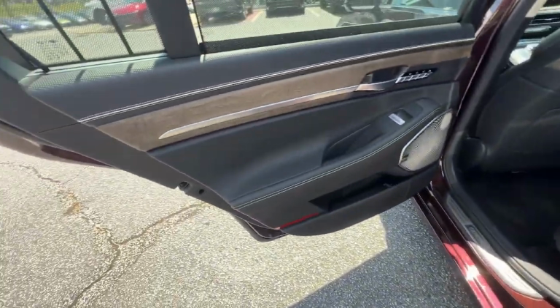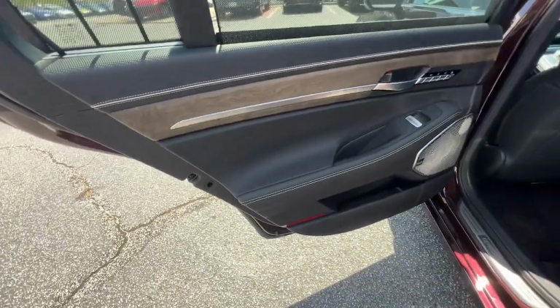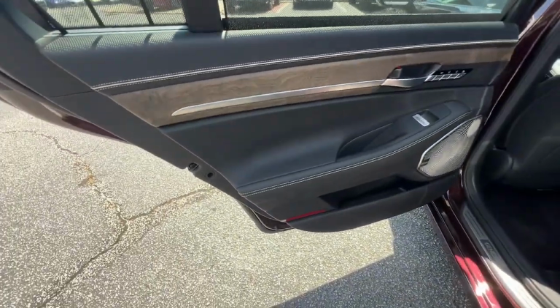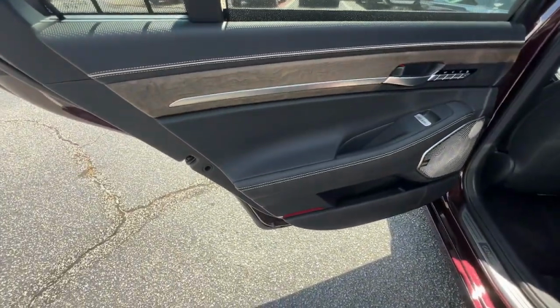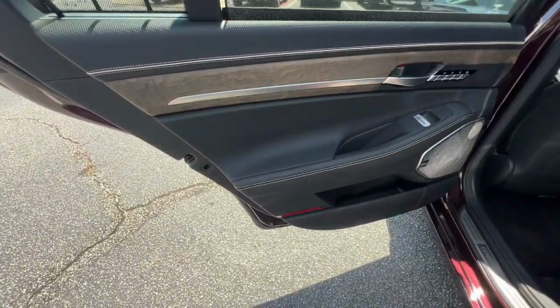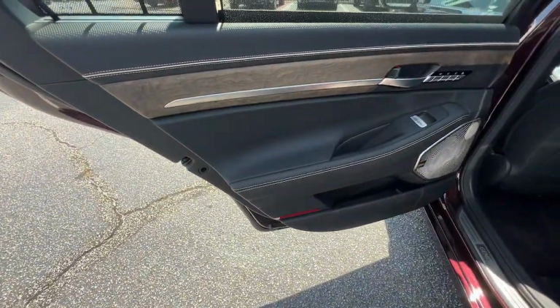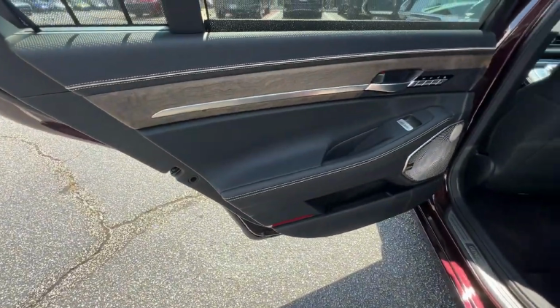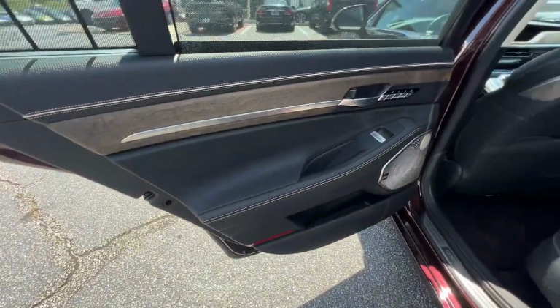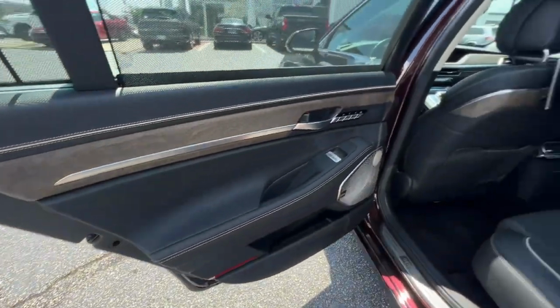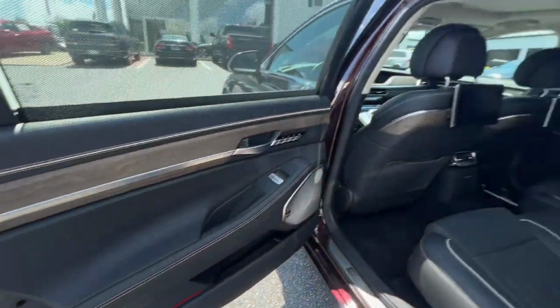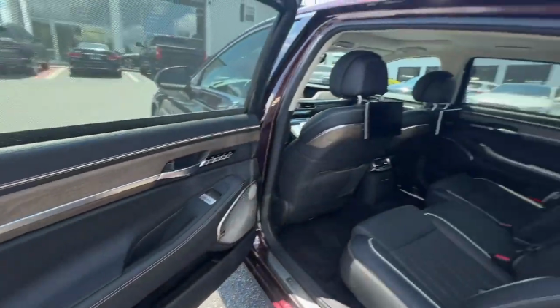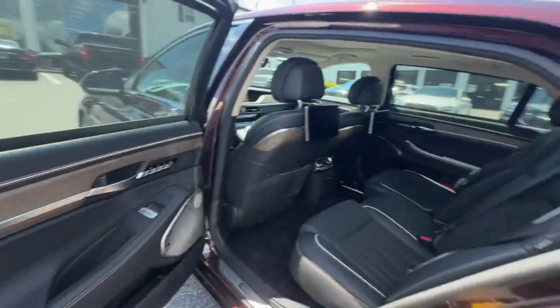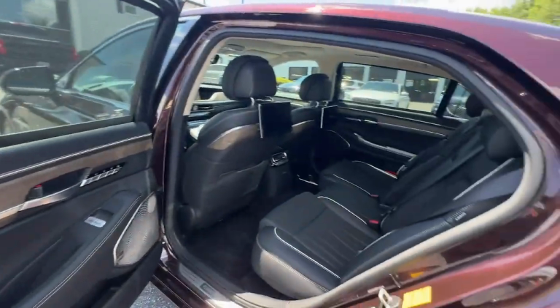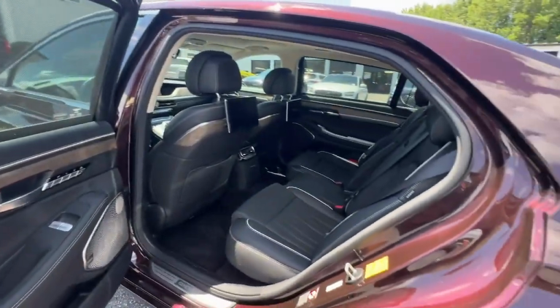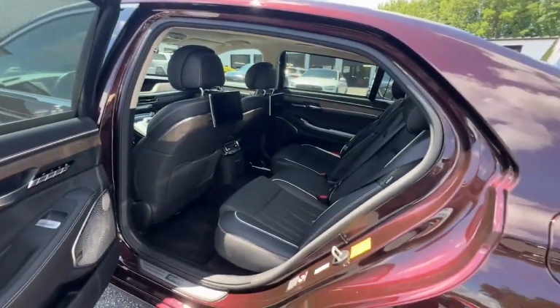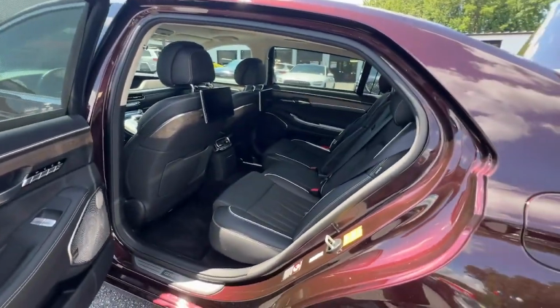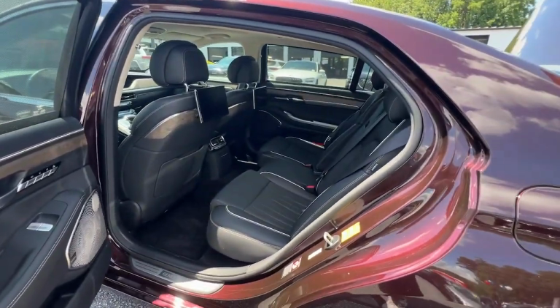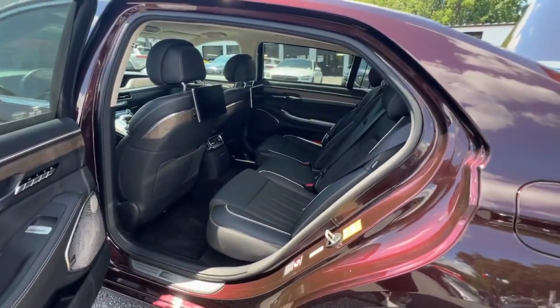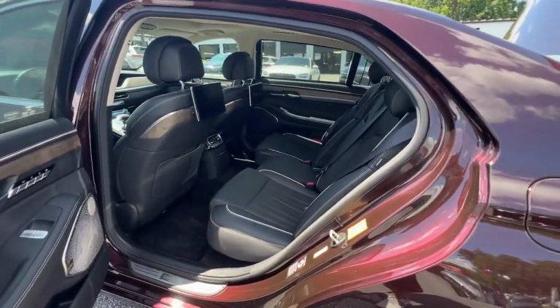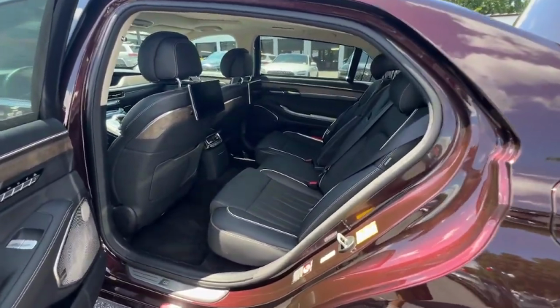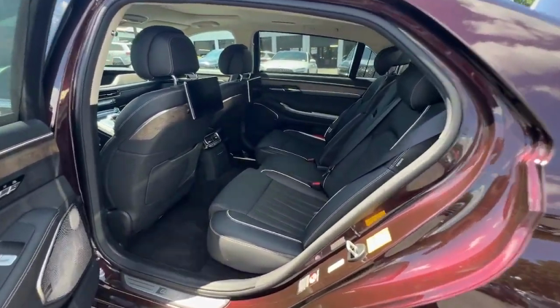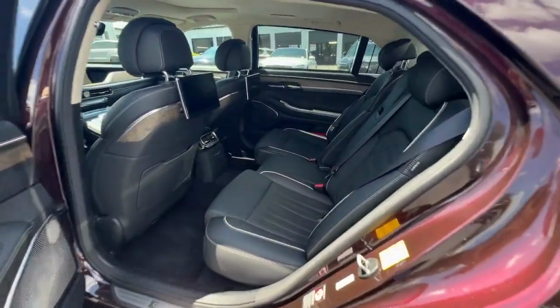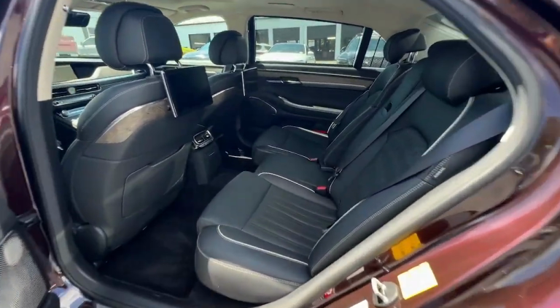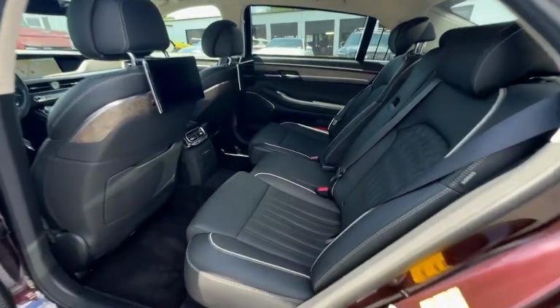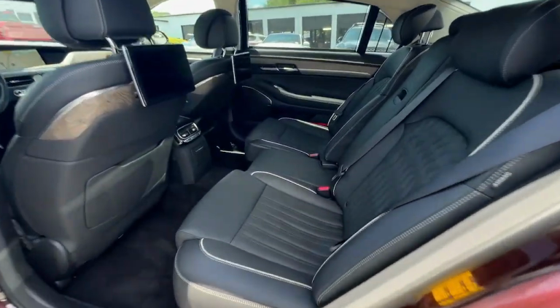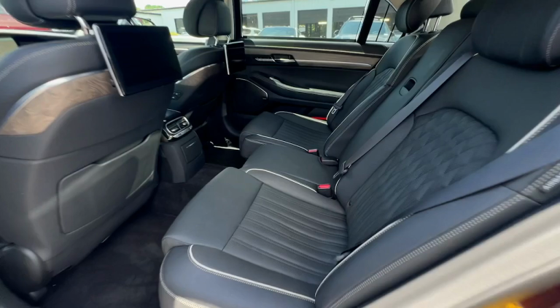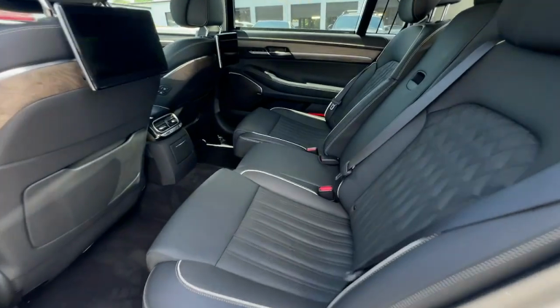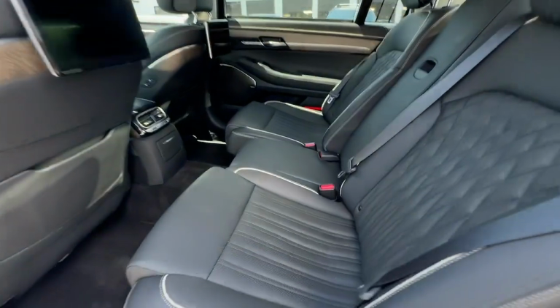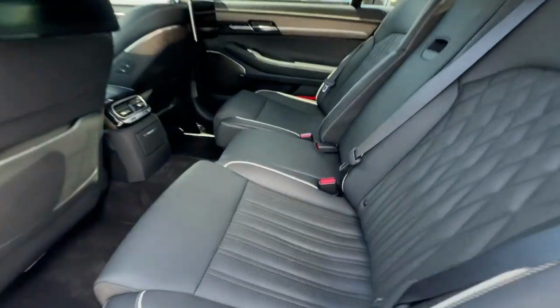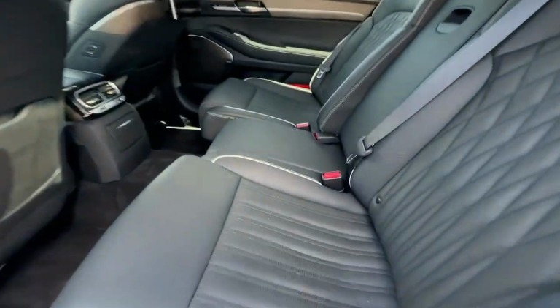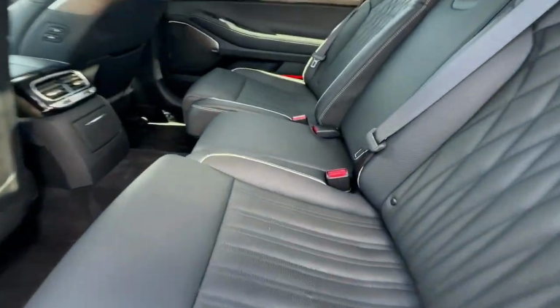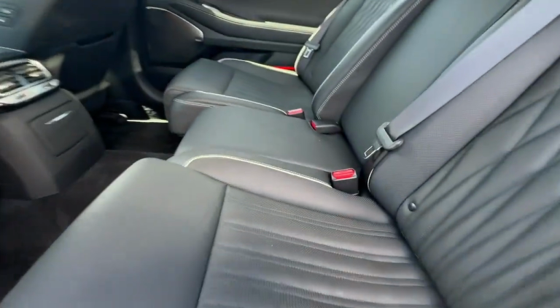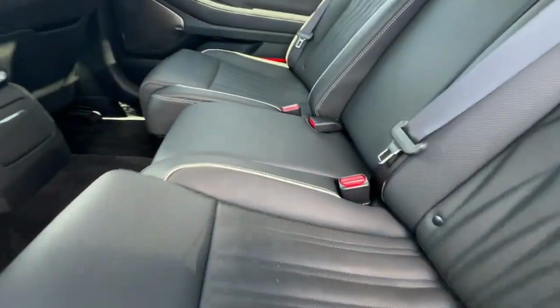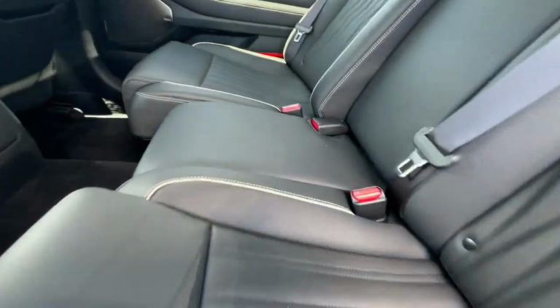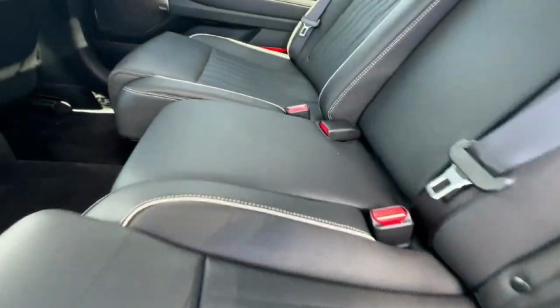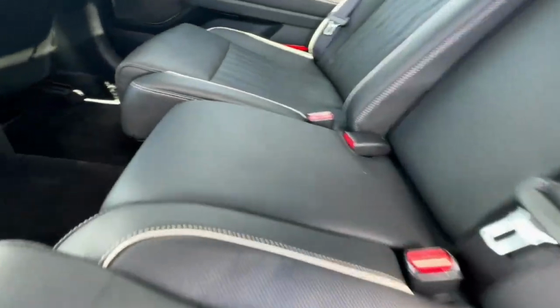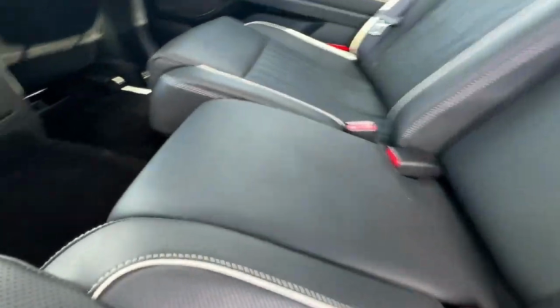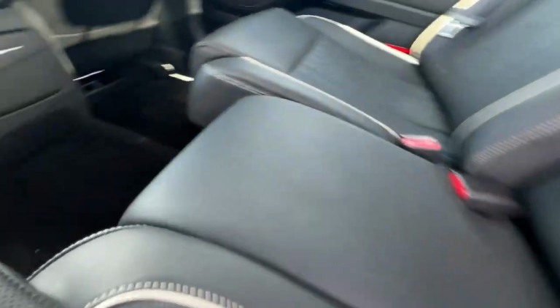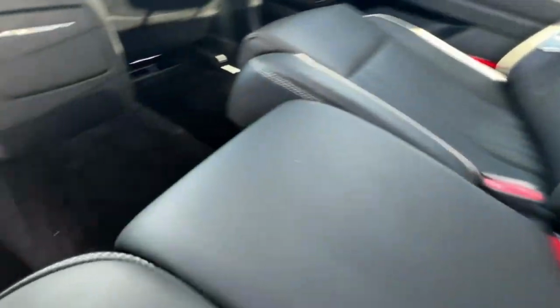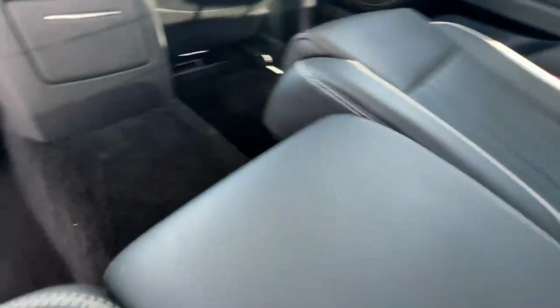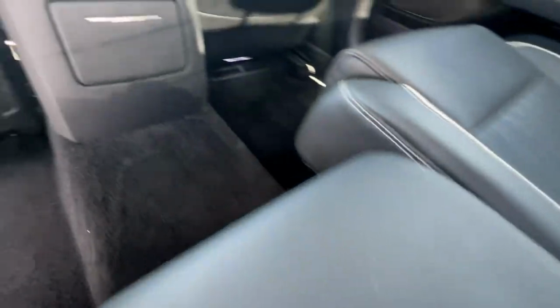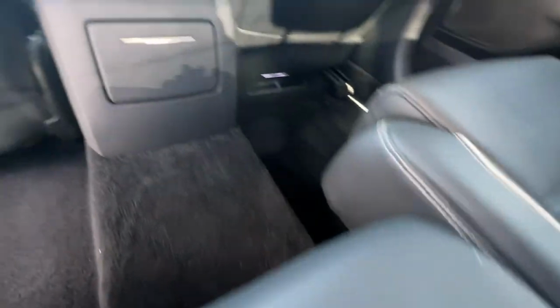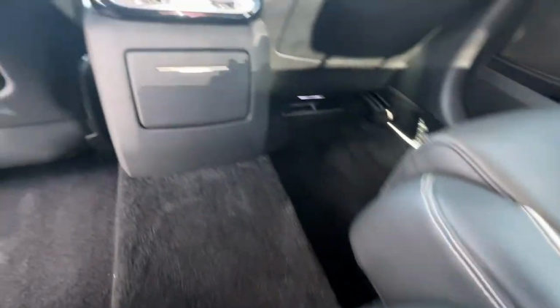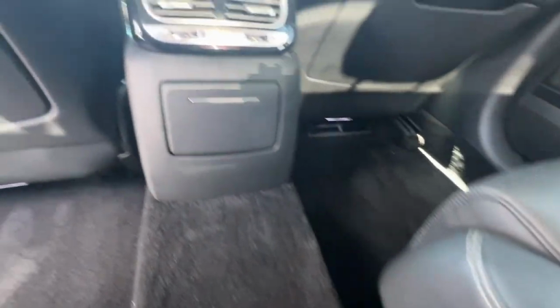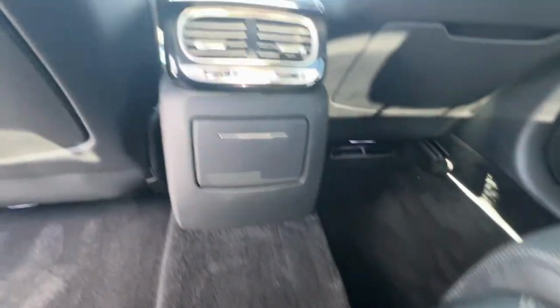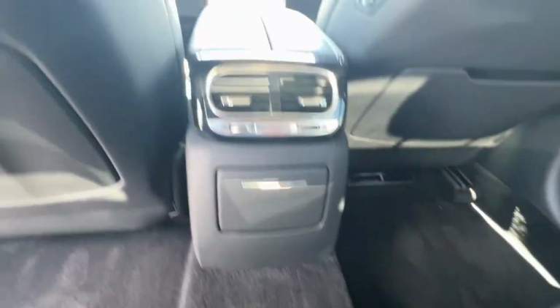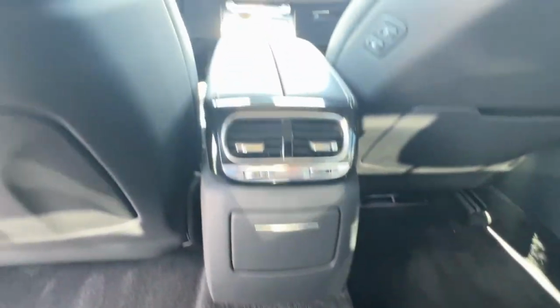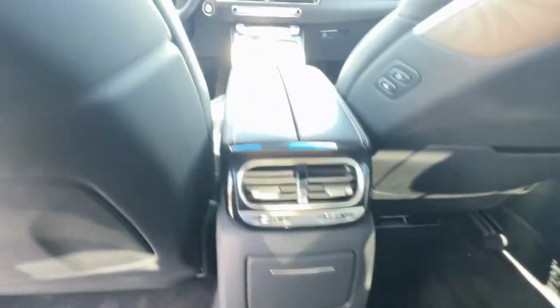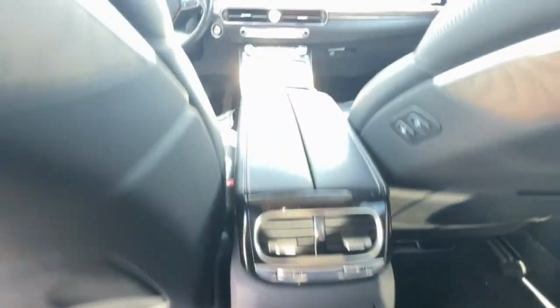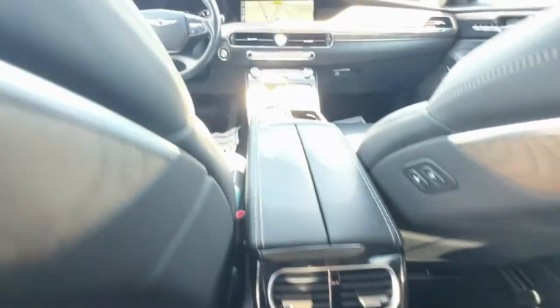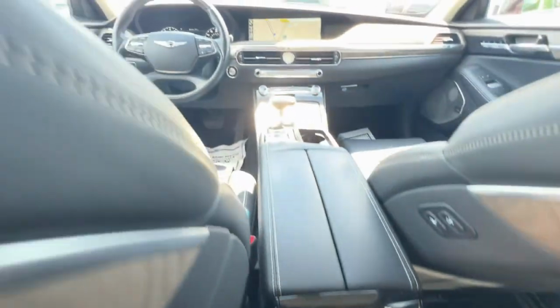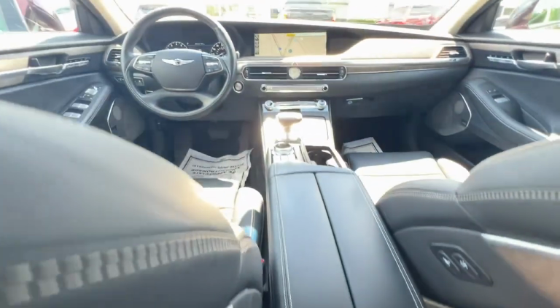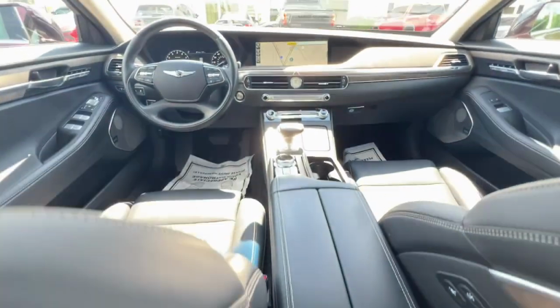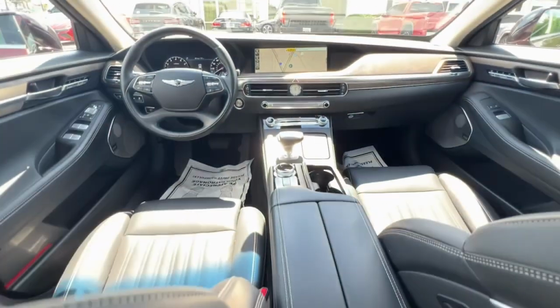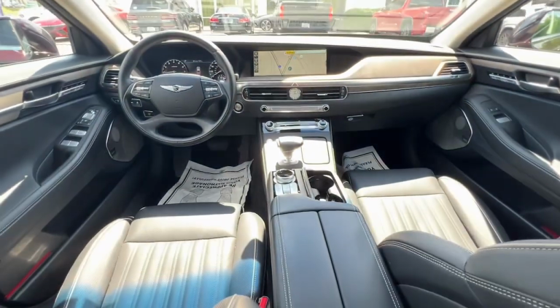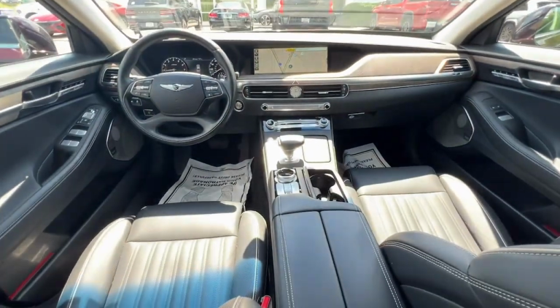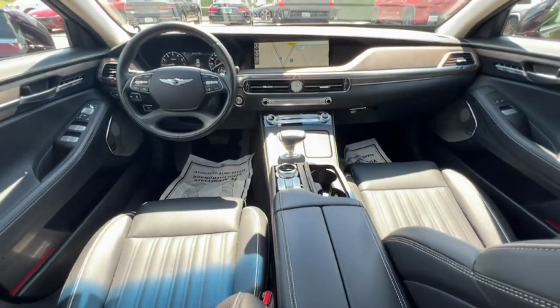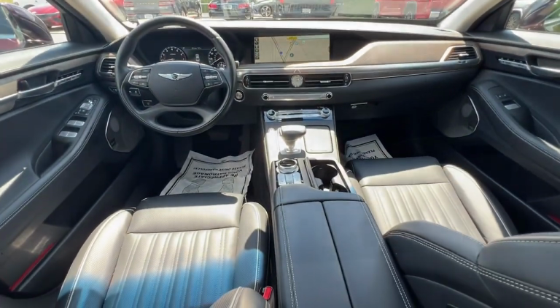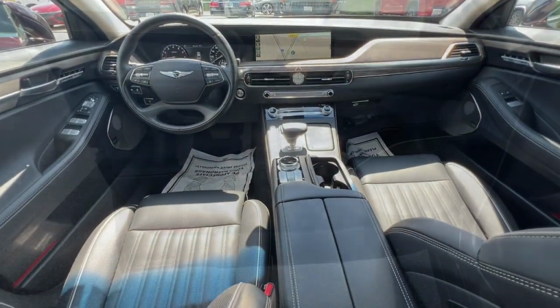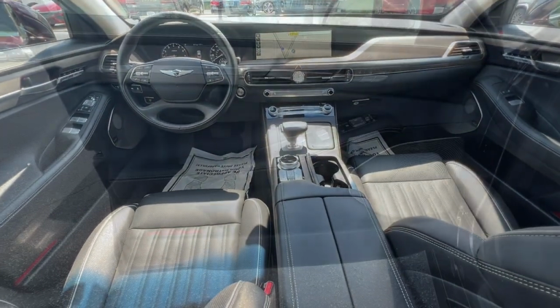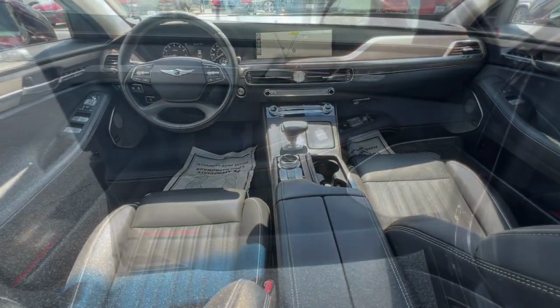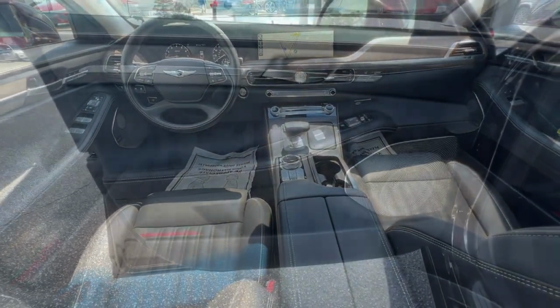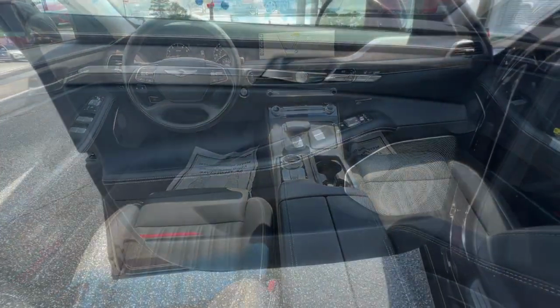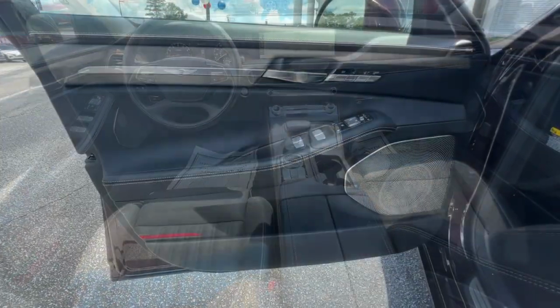Accept nothing but the best. The G90 awaits. Come in for a fun and easy test drive. Our team will make it the best part of your day.